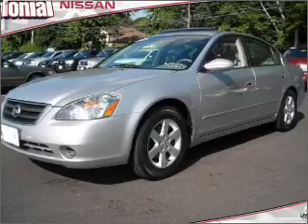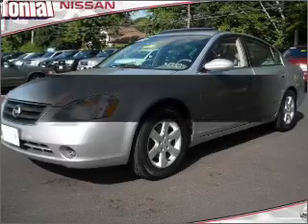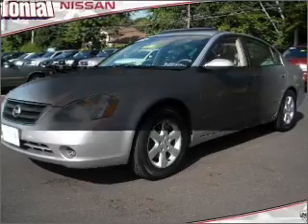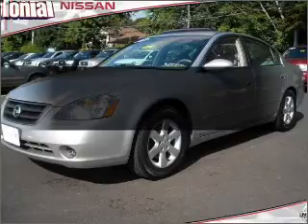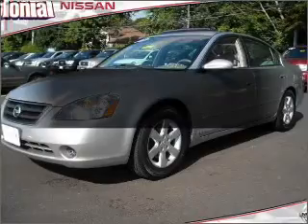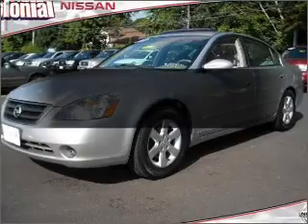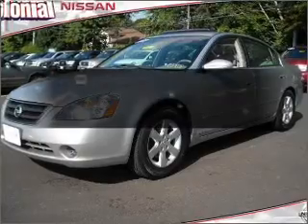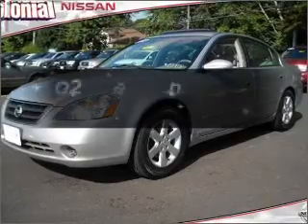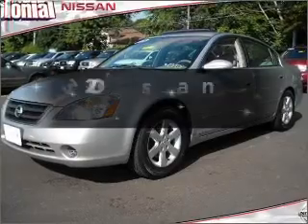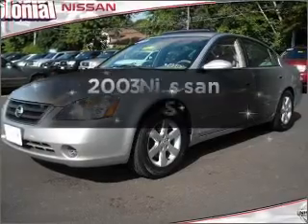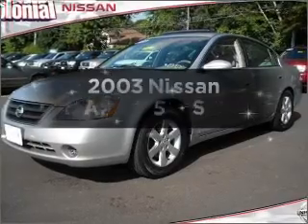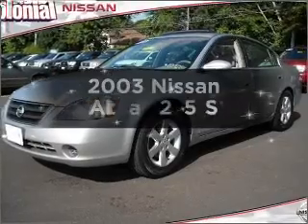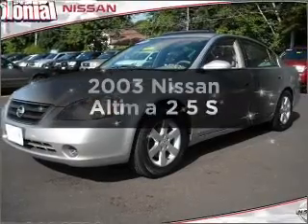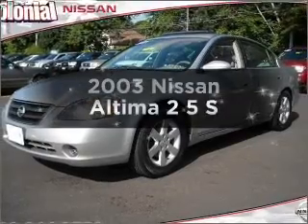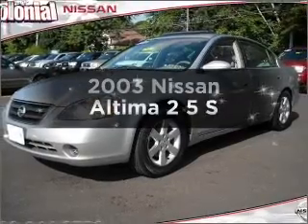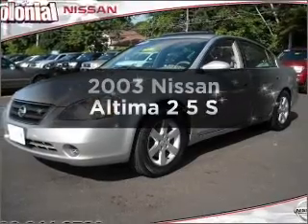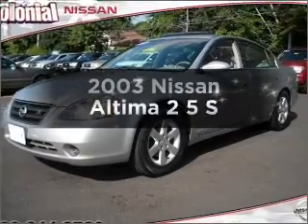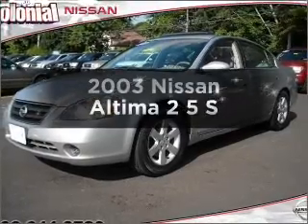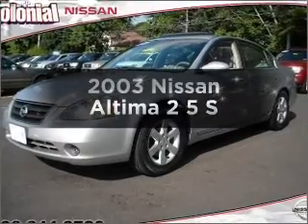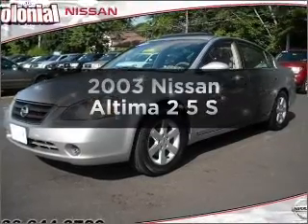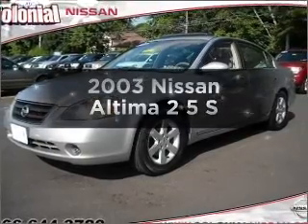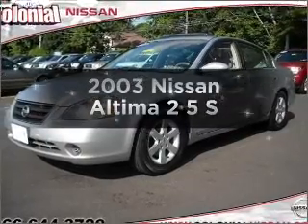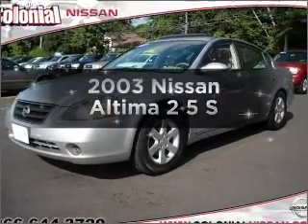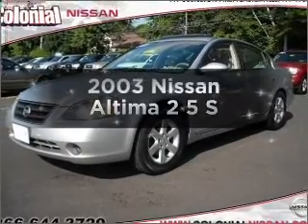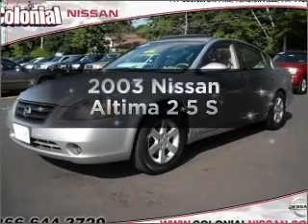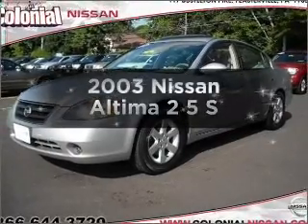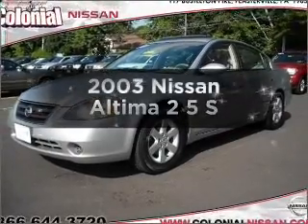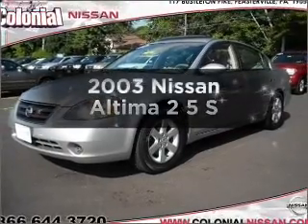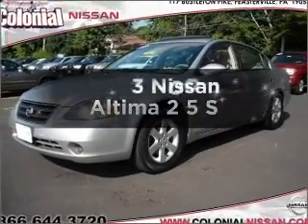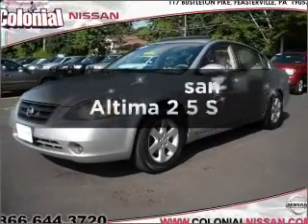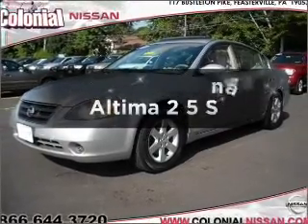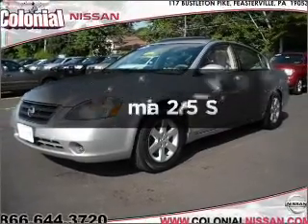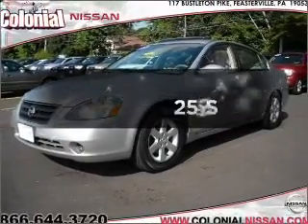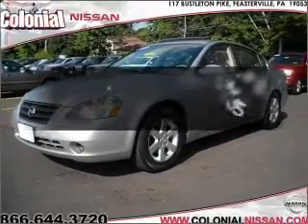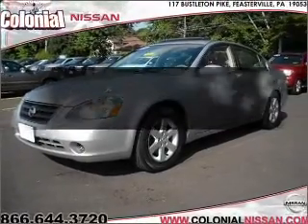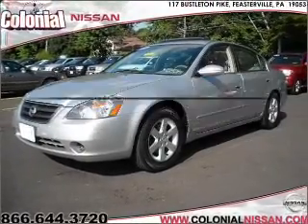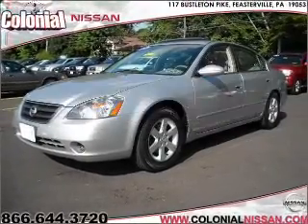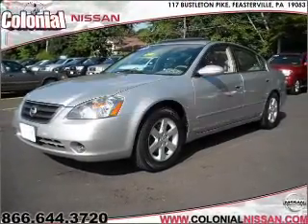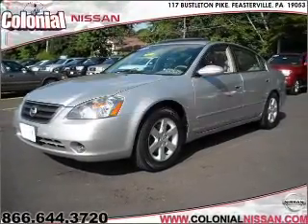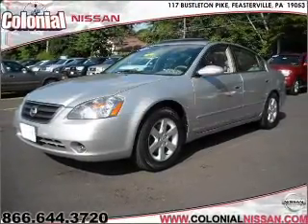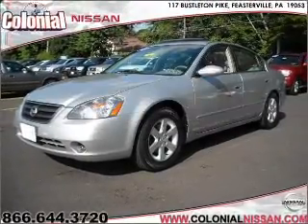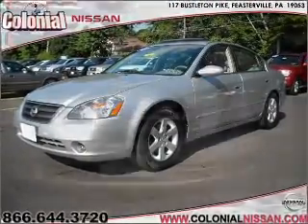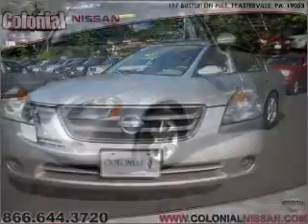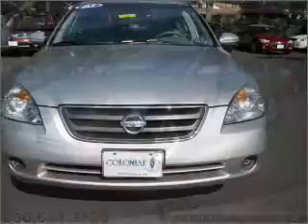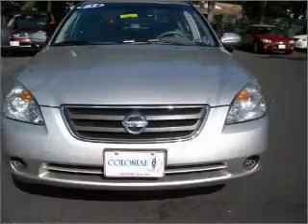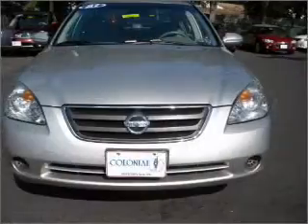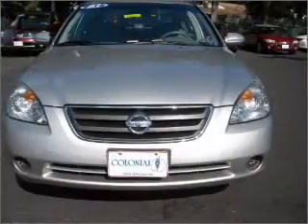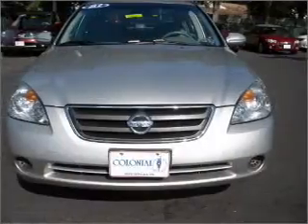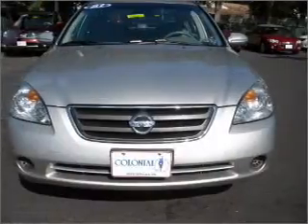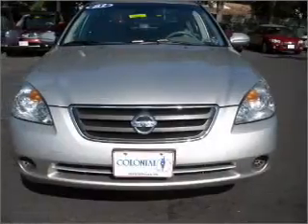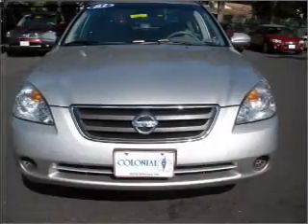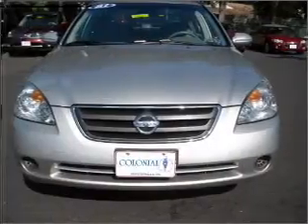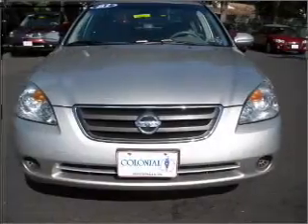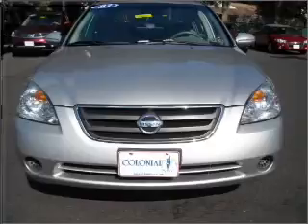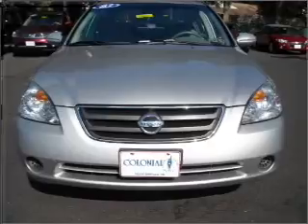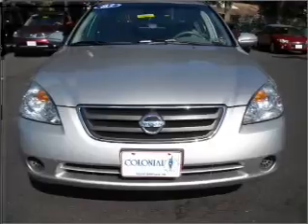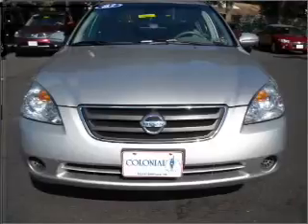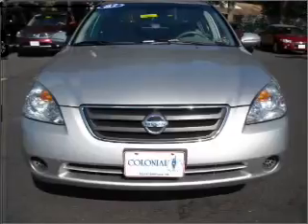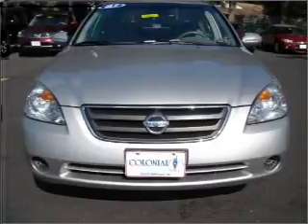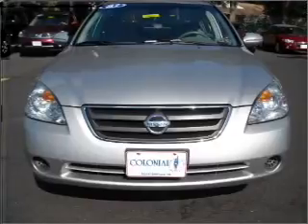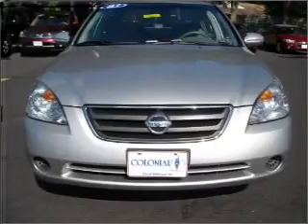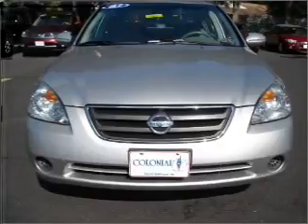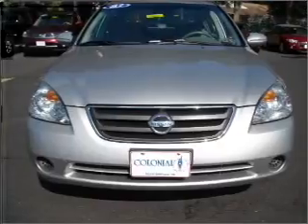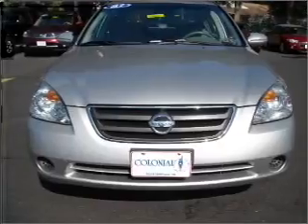Check out this 2003 Nissan Altima. If you're looking for a first-rate auto, this one could be yours today.